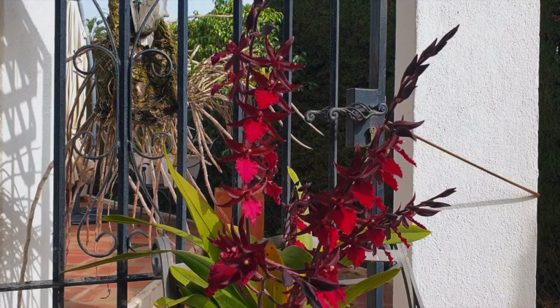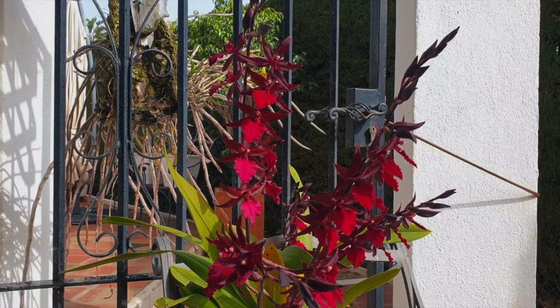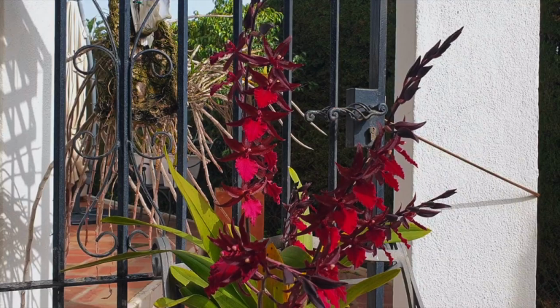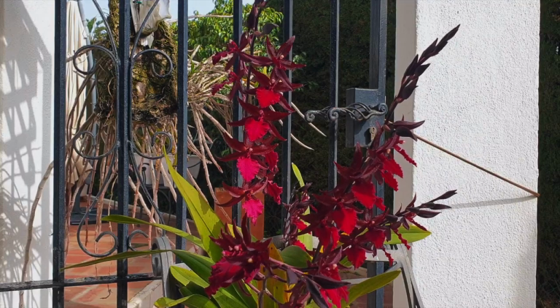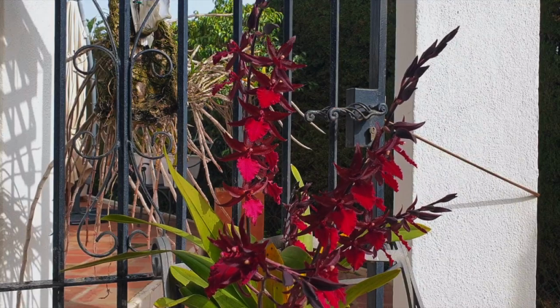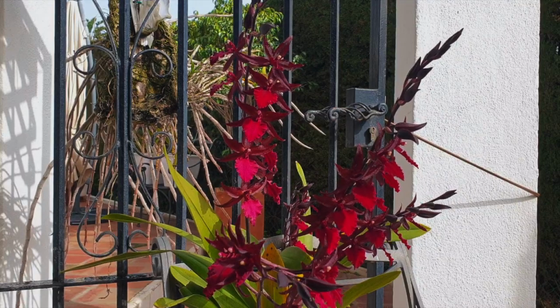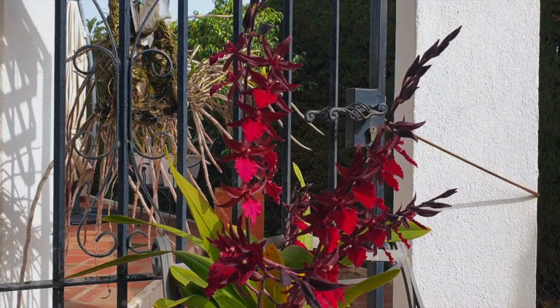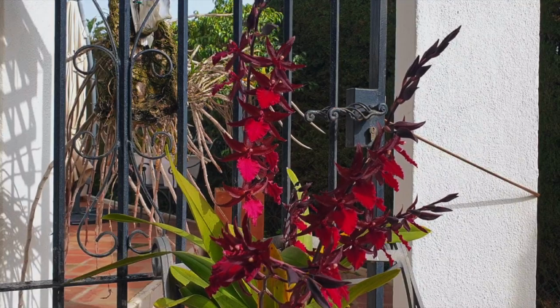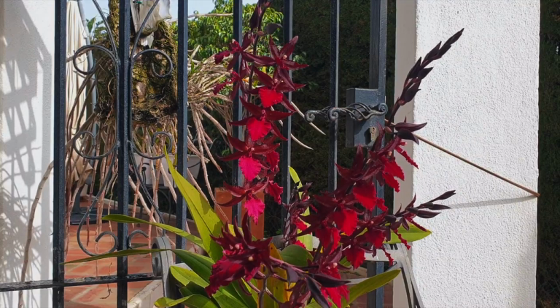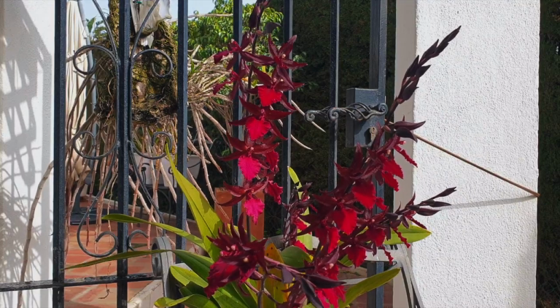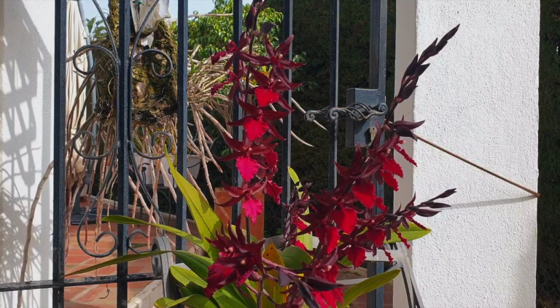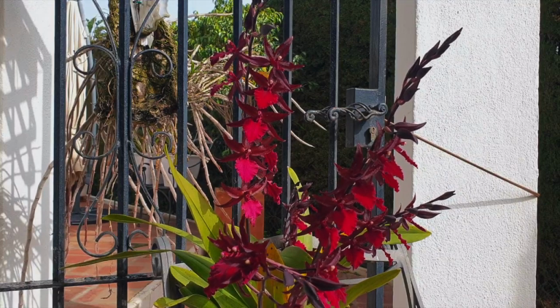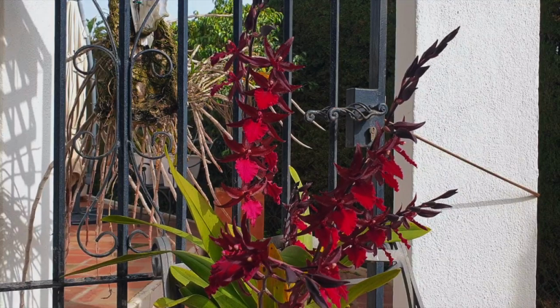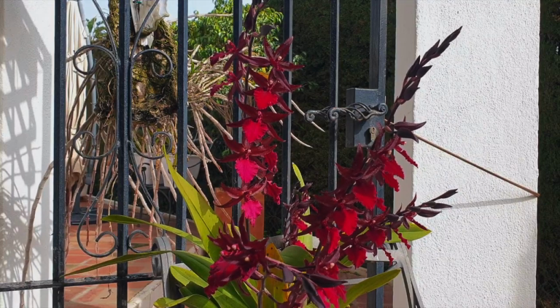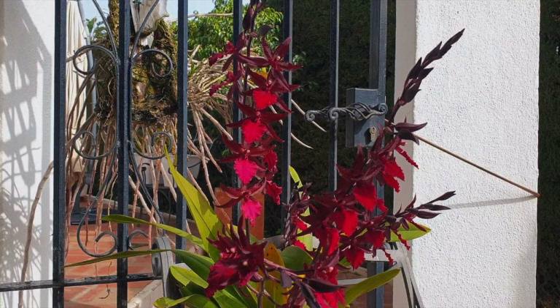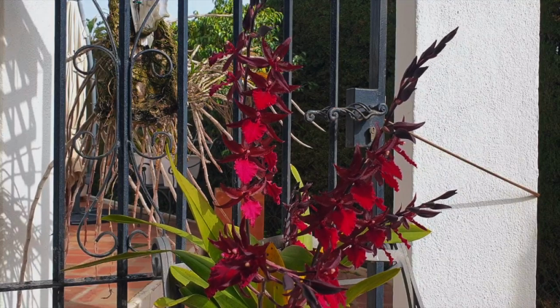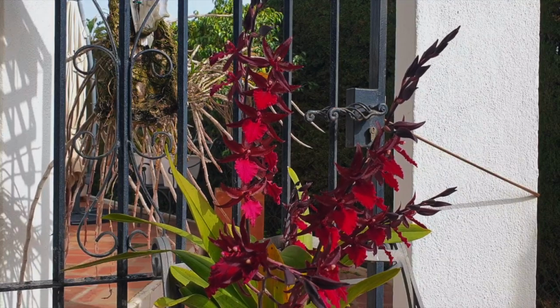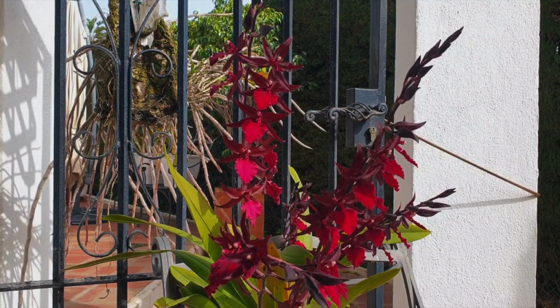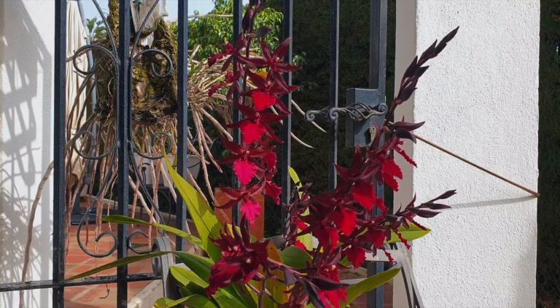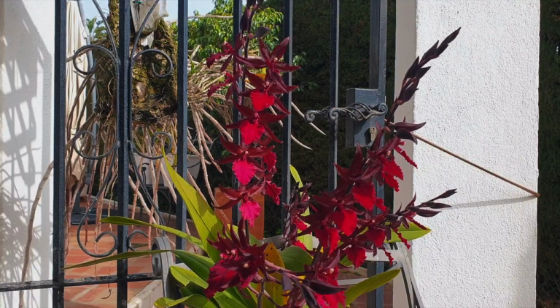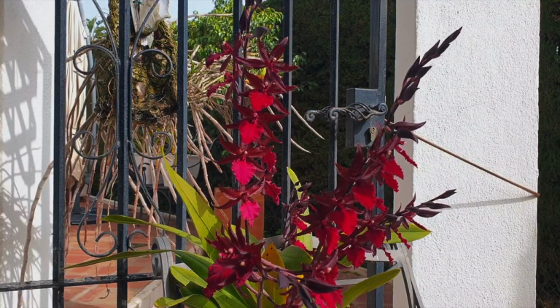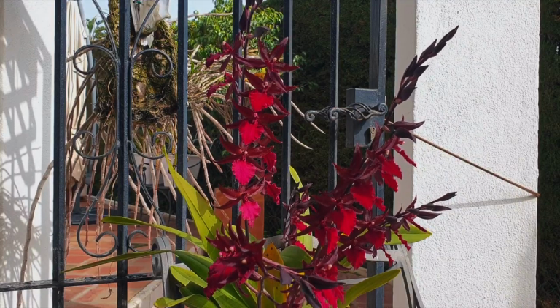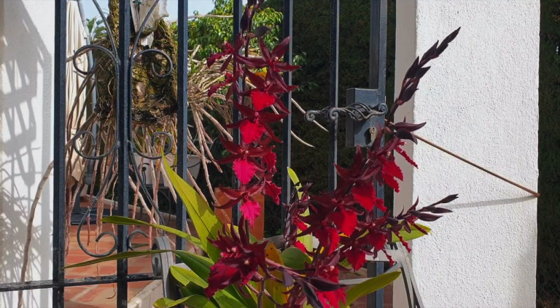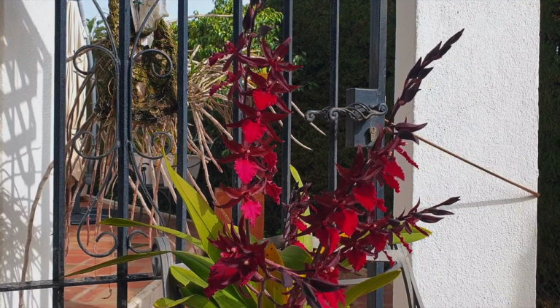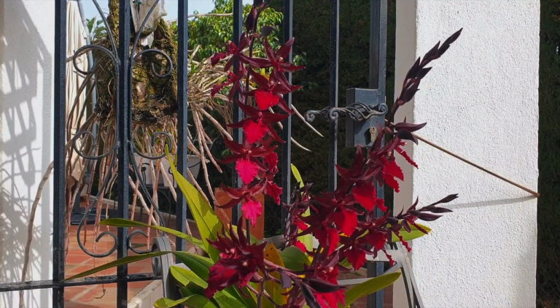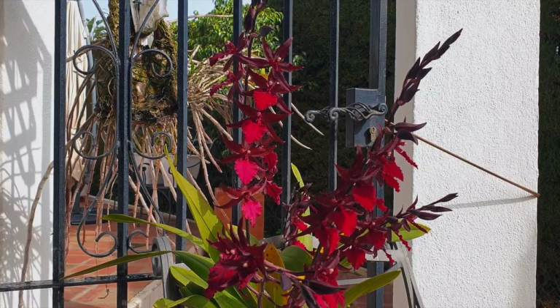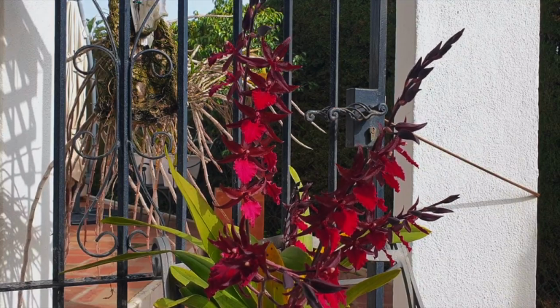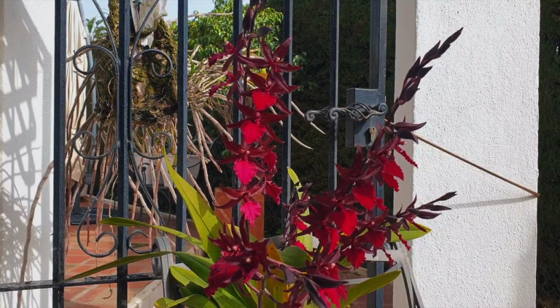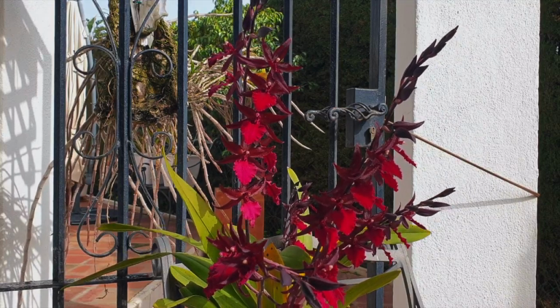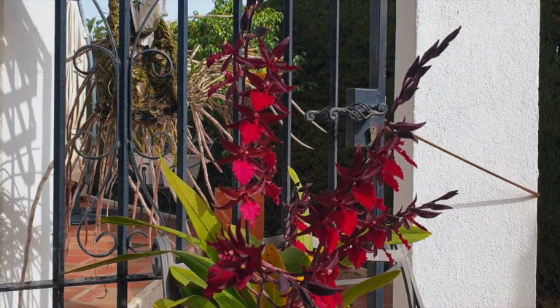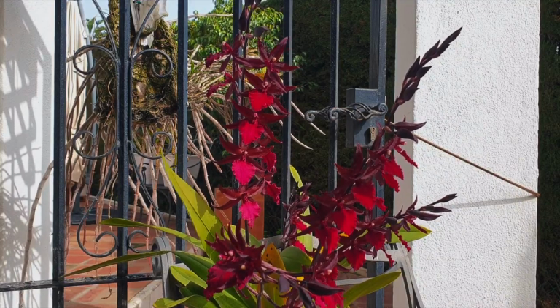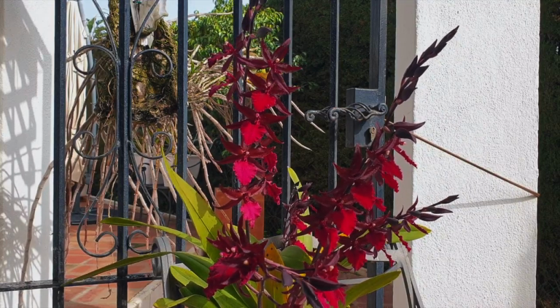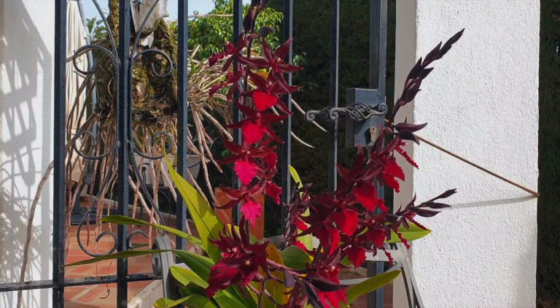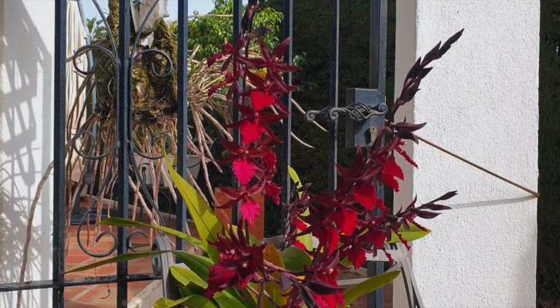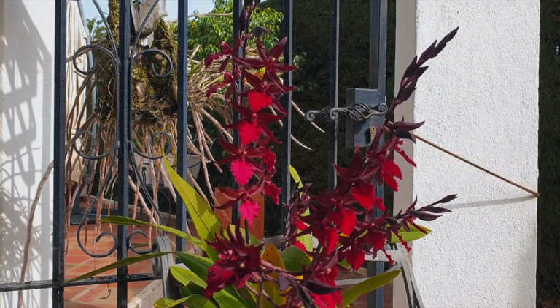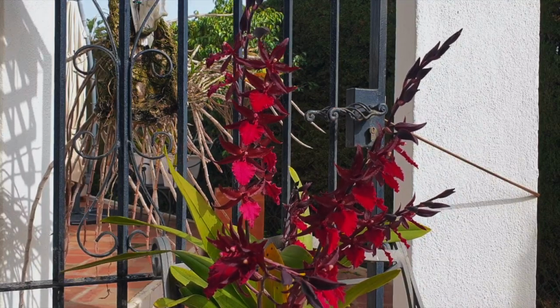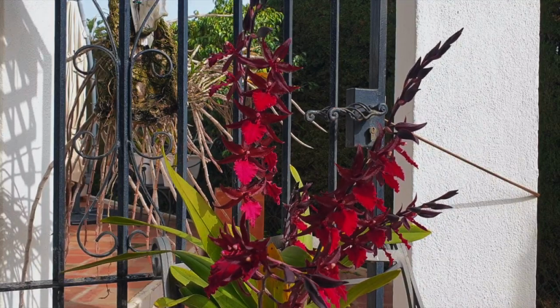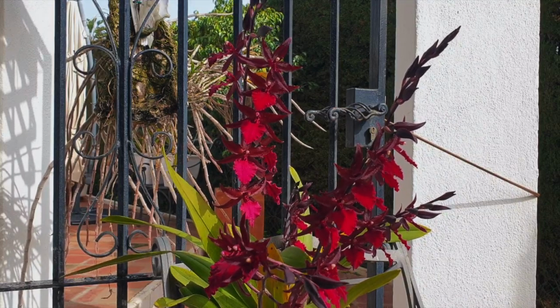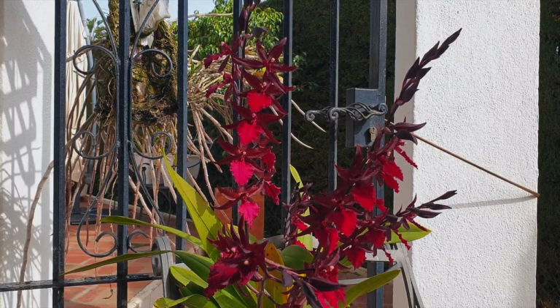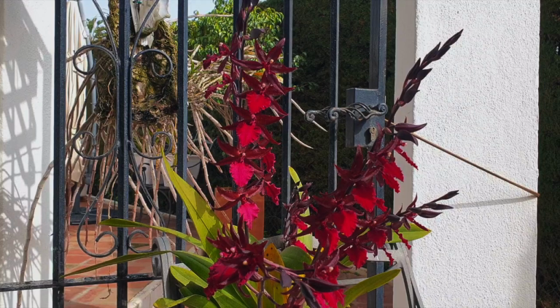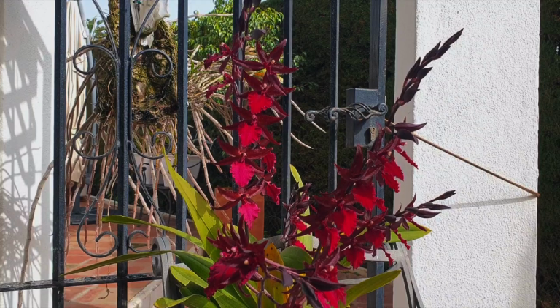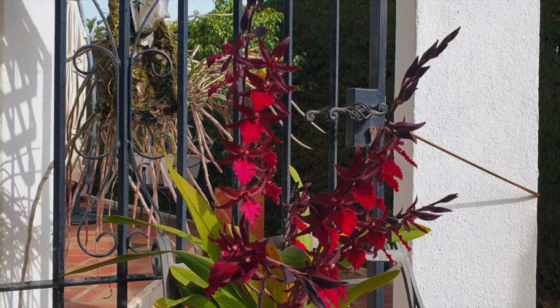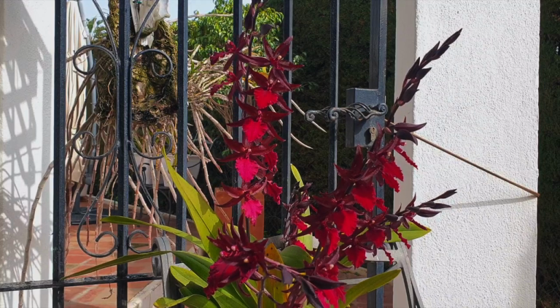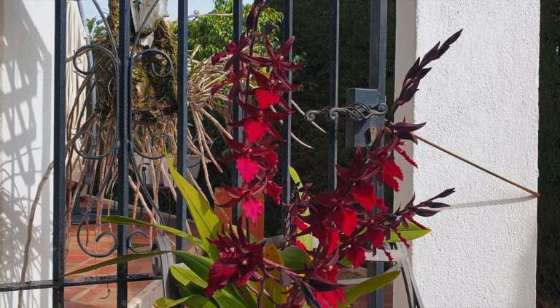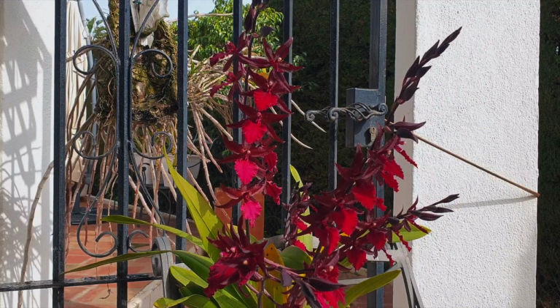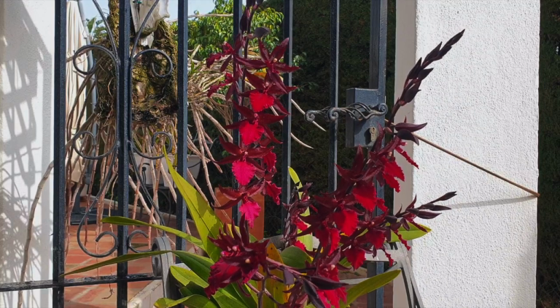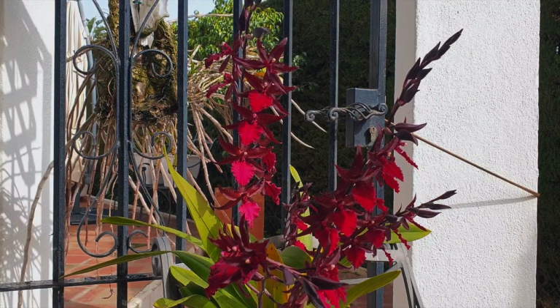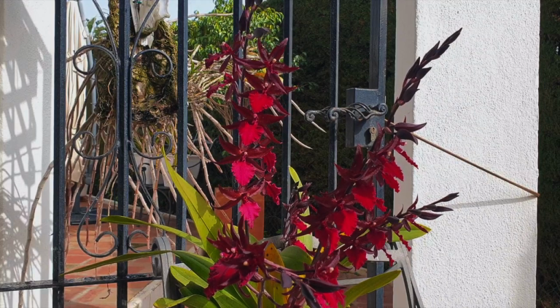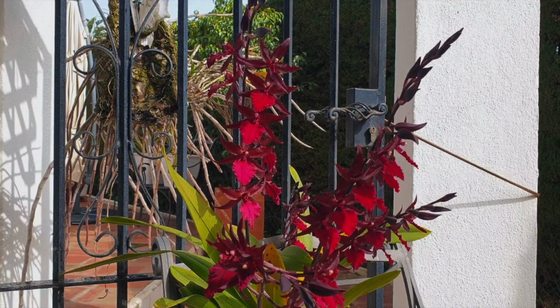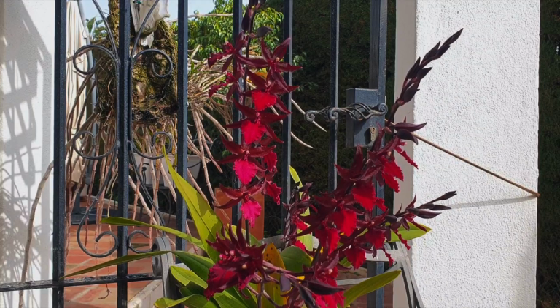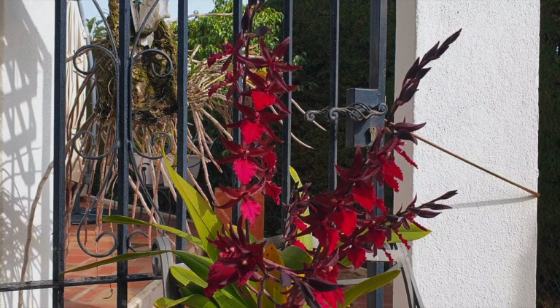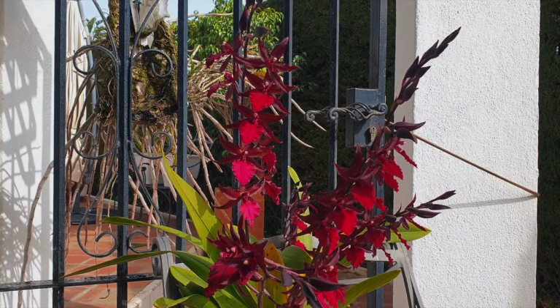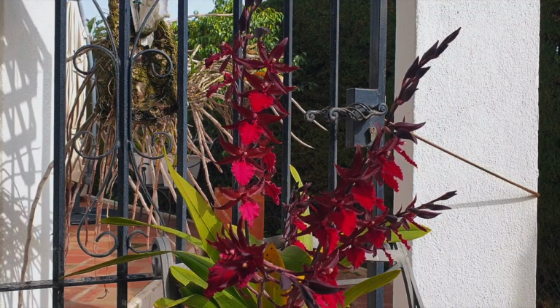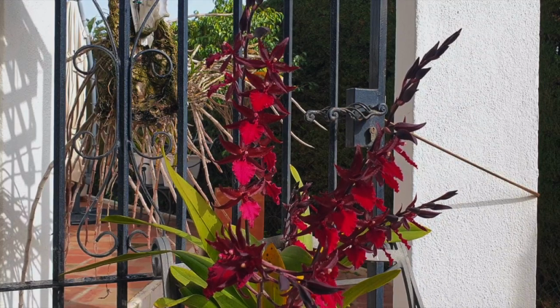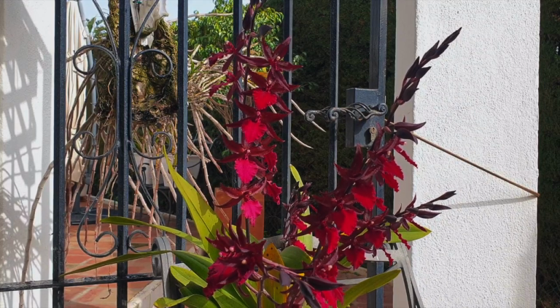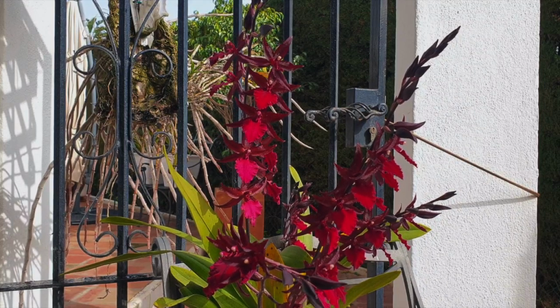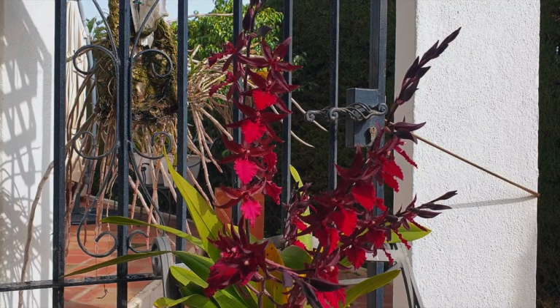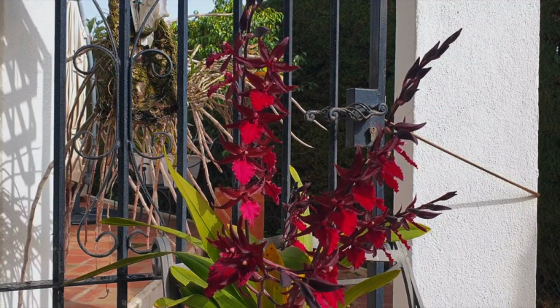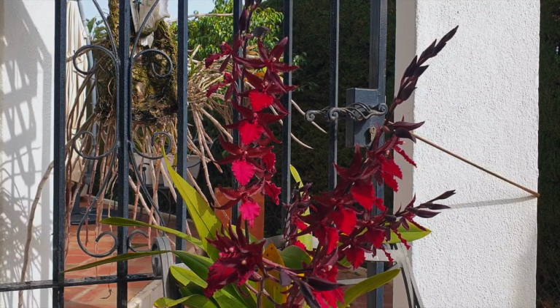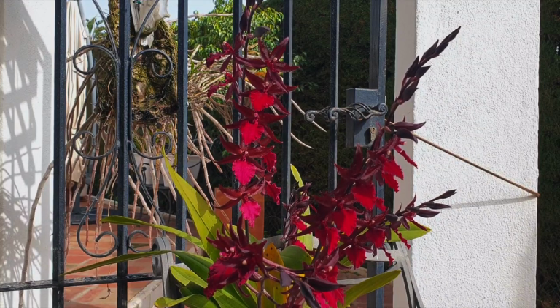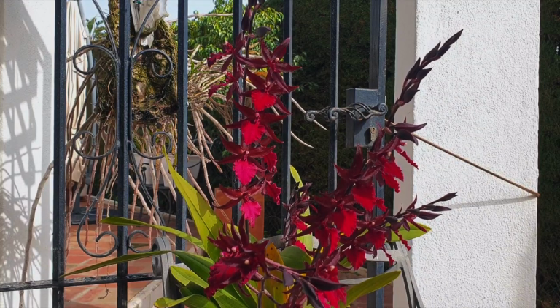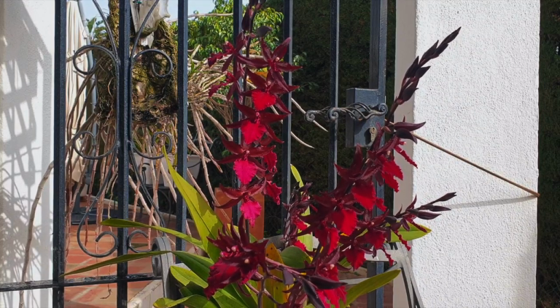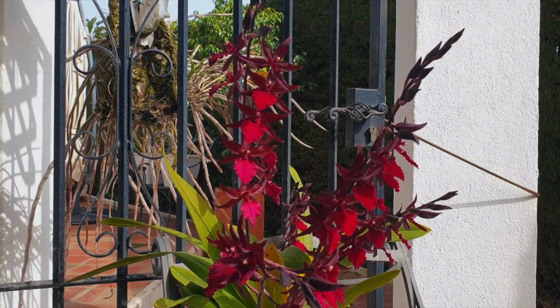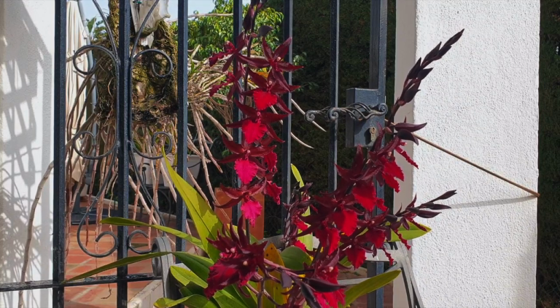Now, with the housekeeping out of the way, I'm going to go through my examples of pitting on orchid leaves based on my observations.